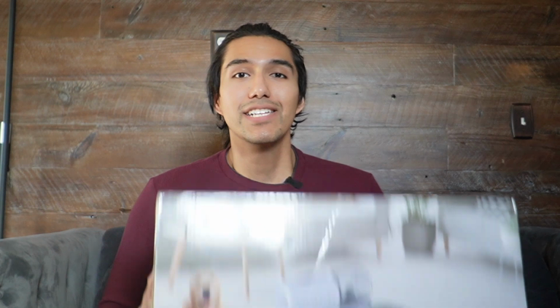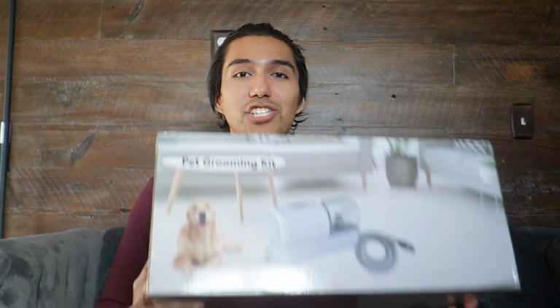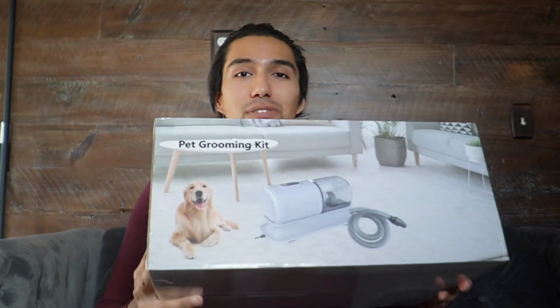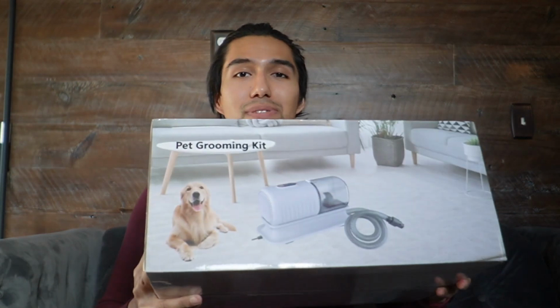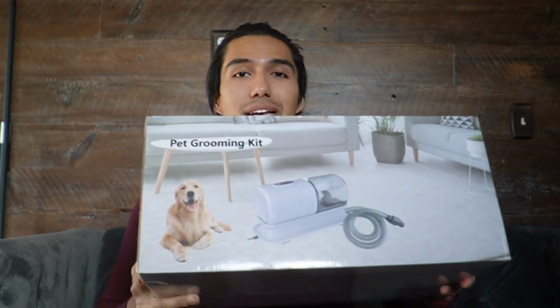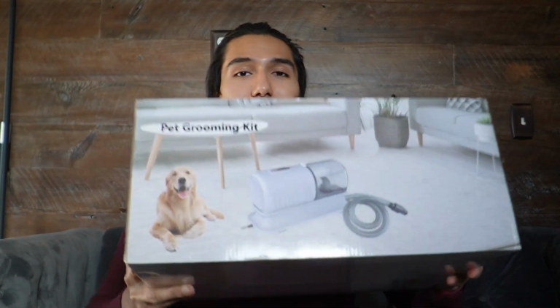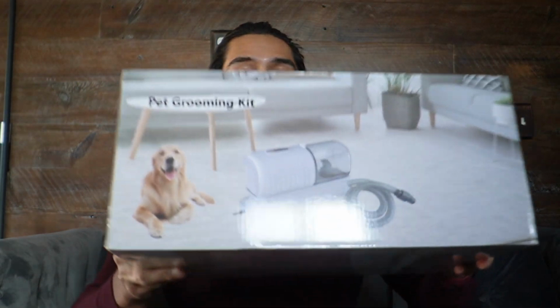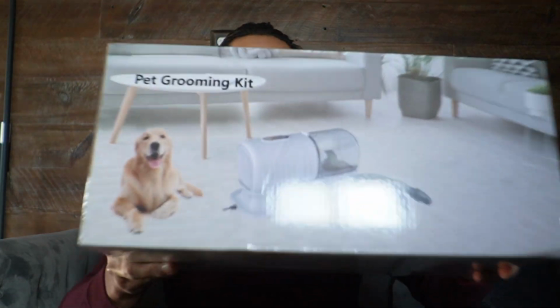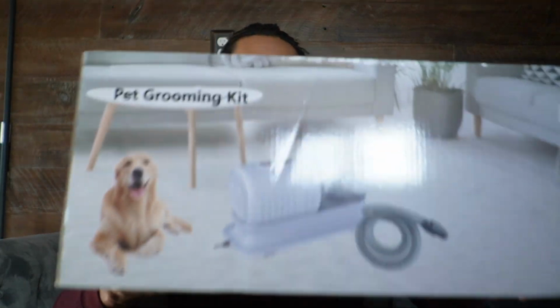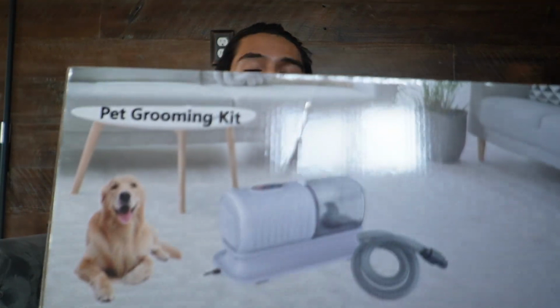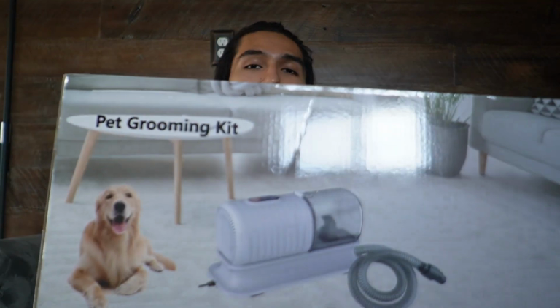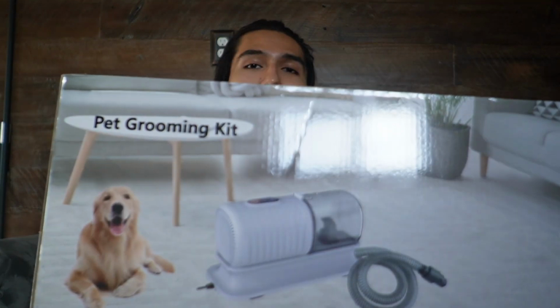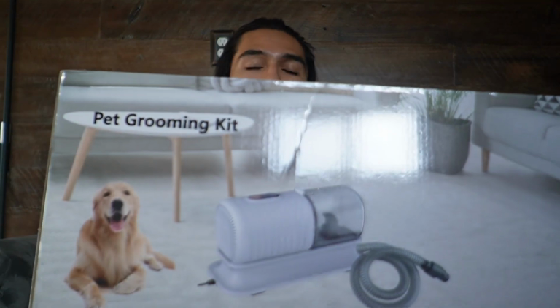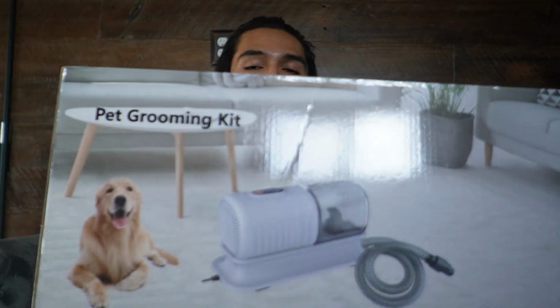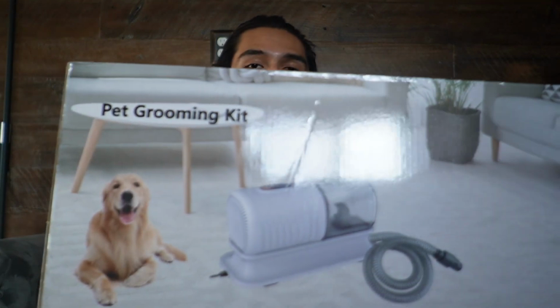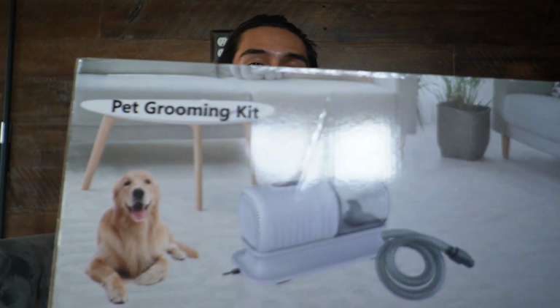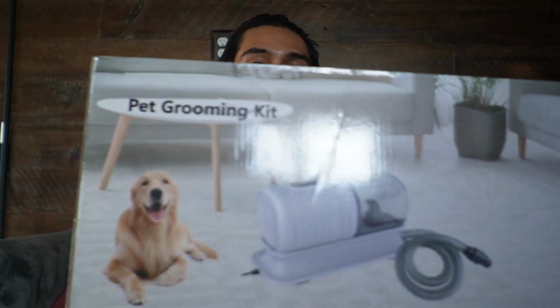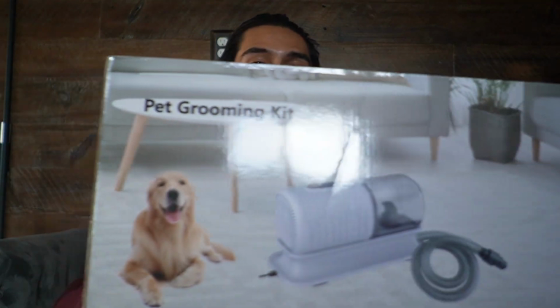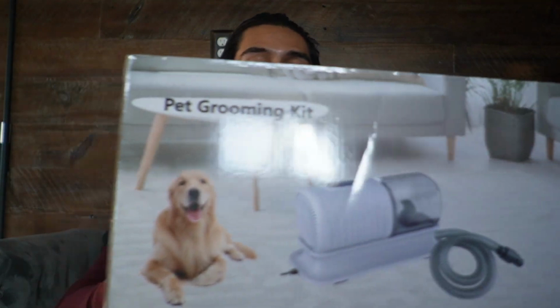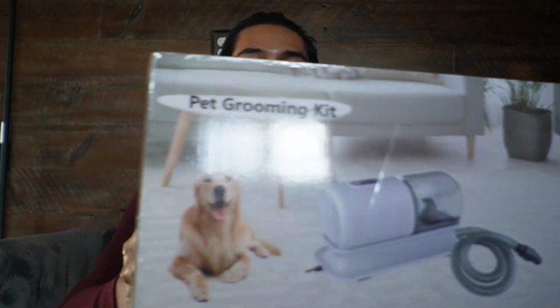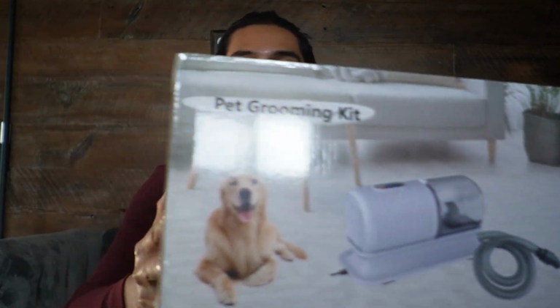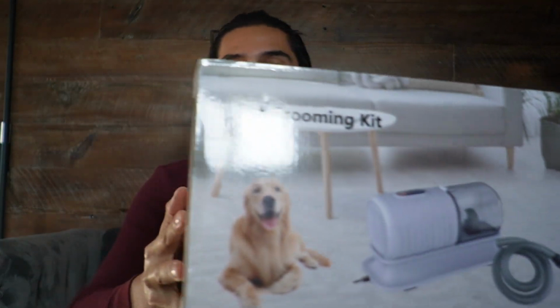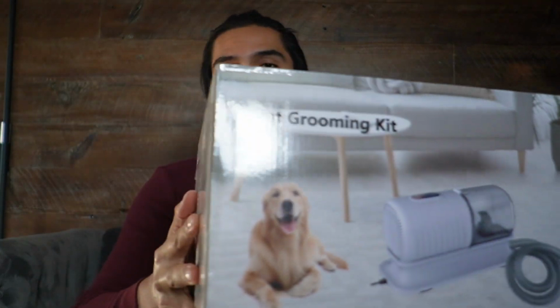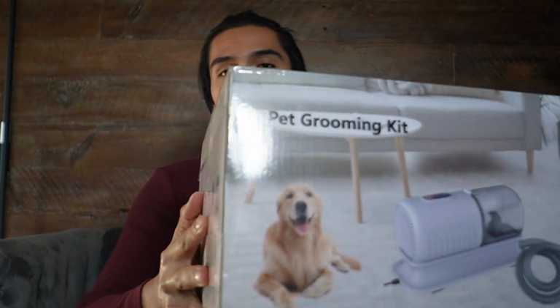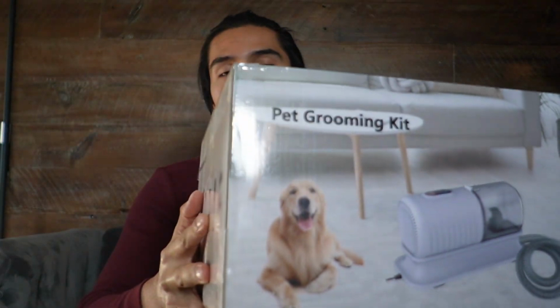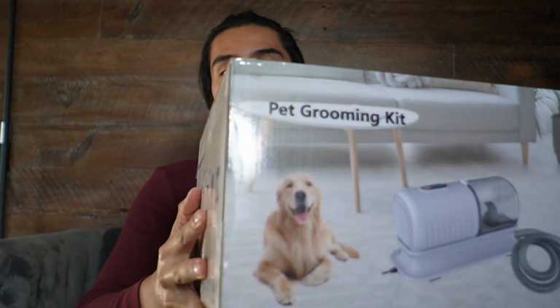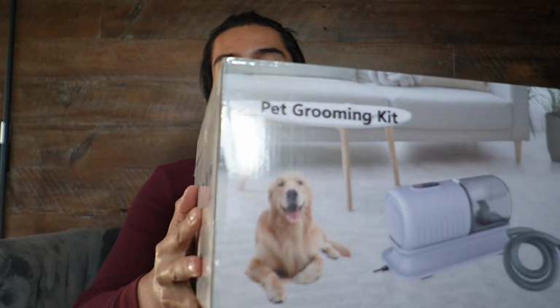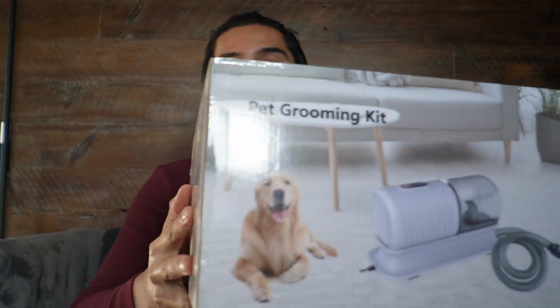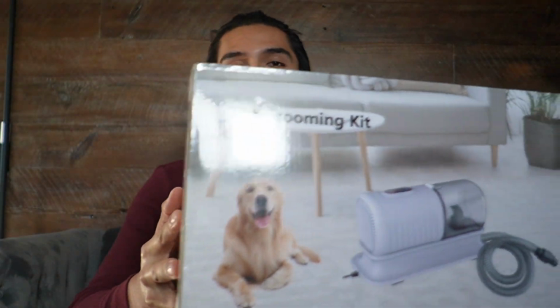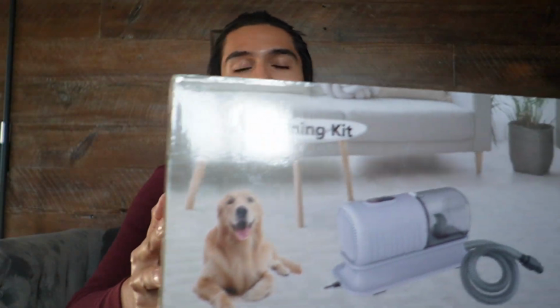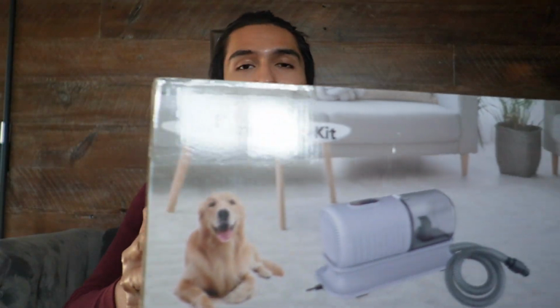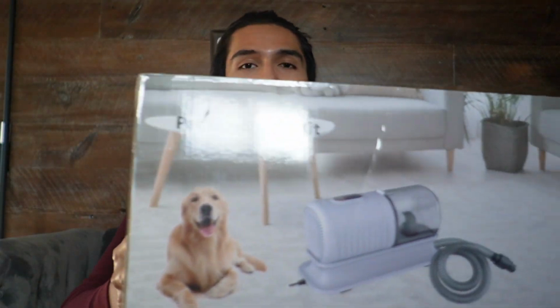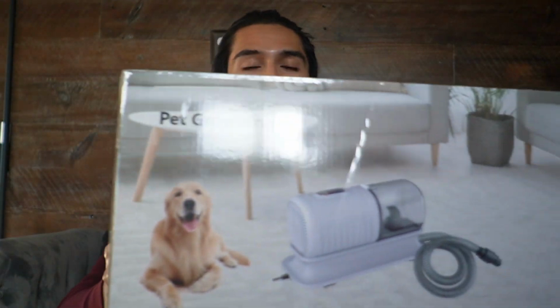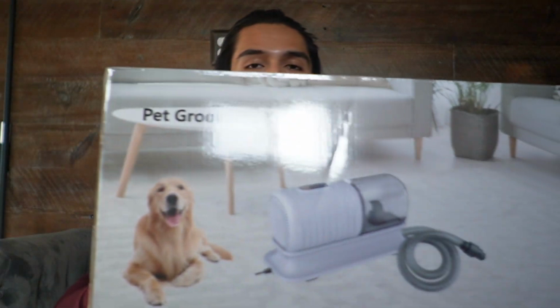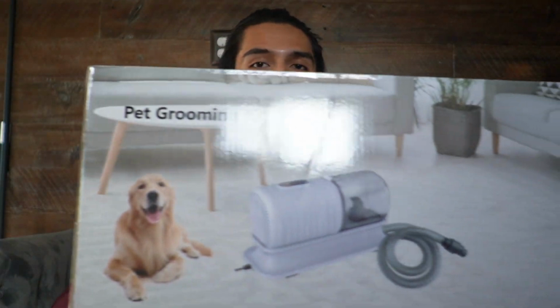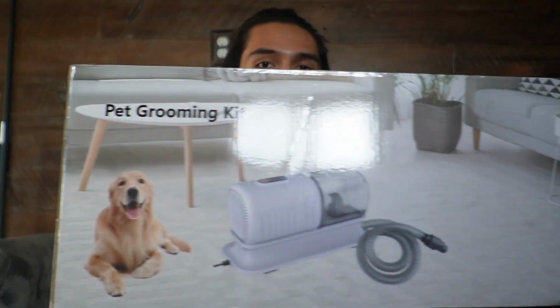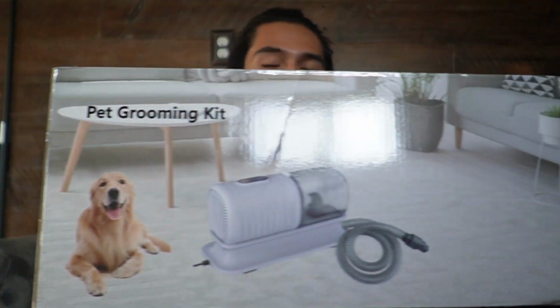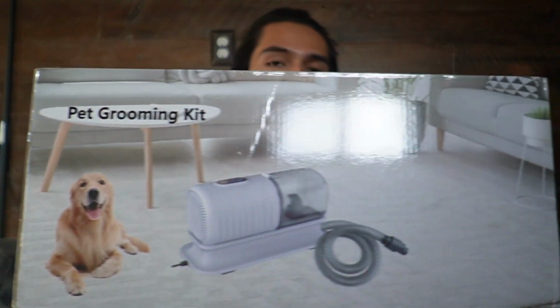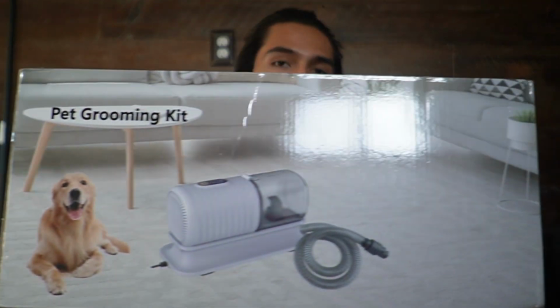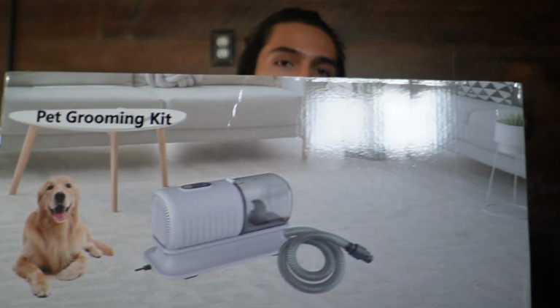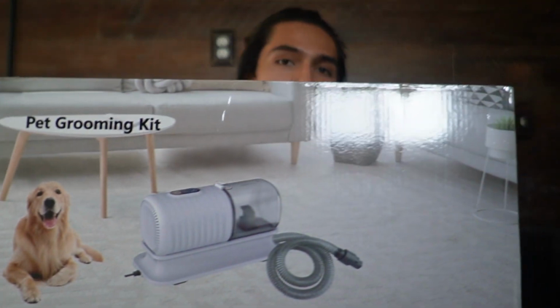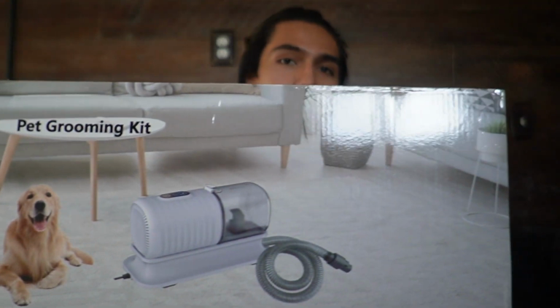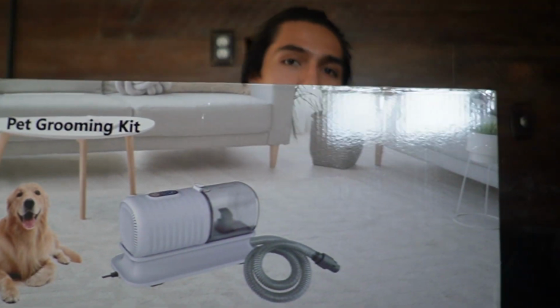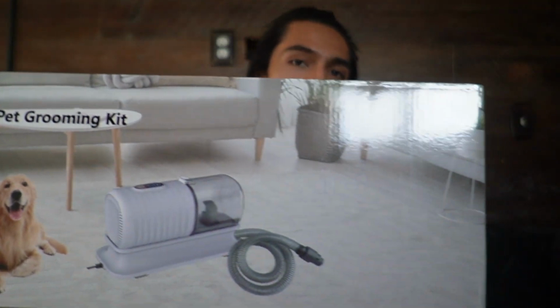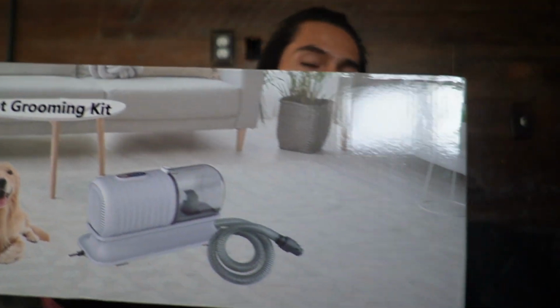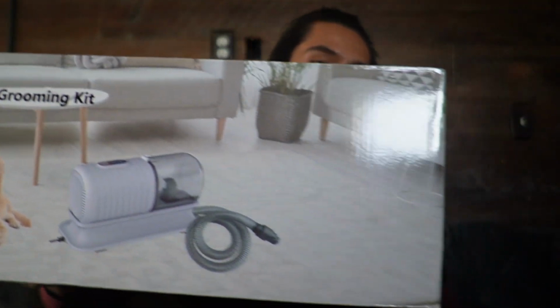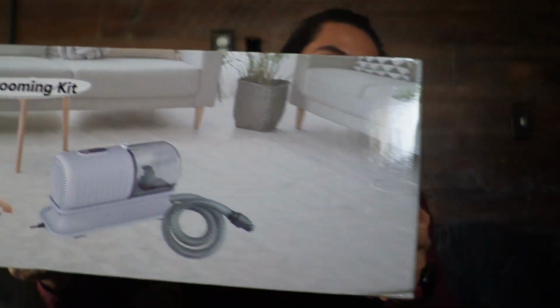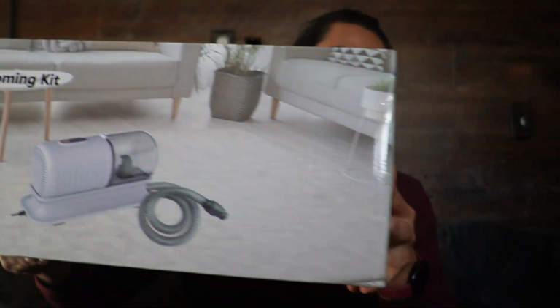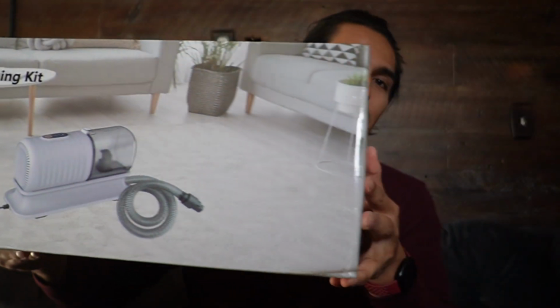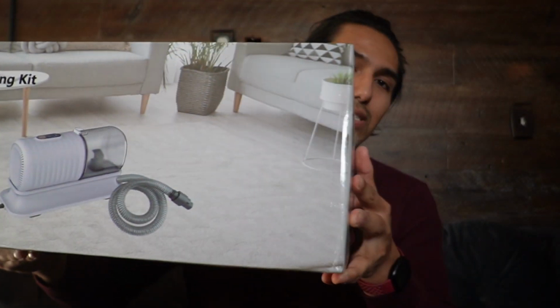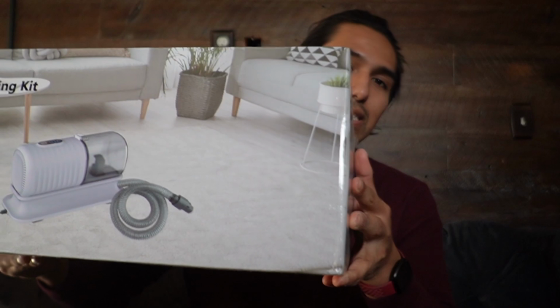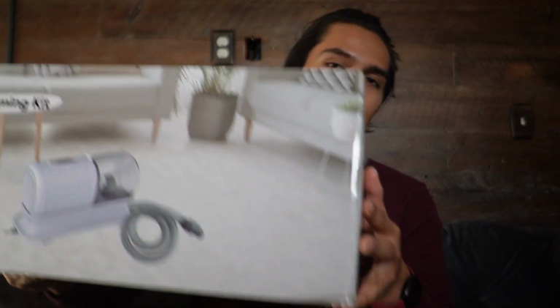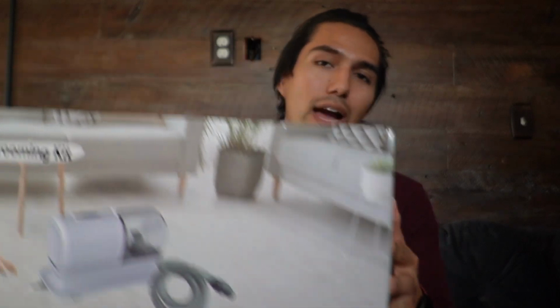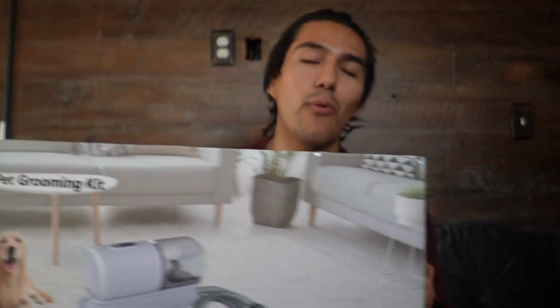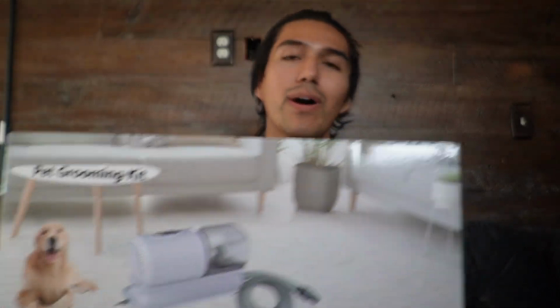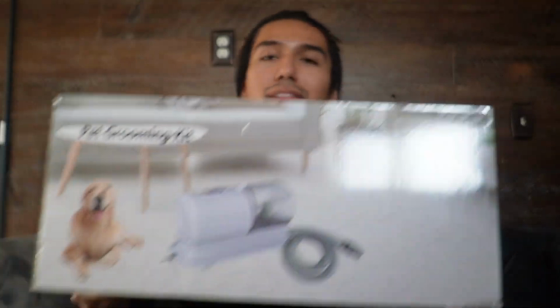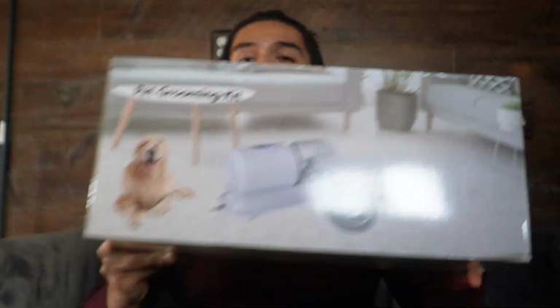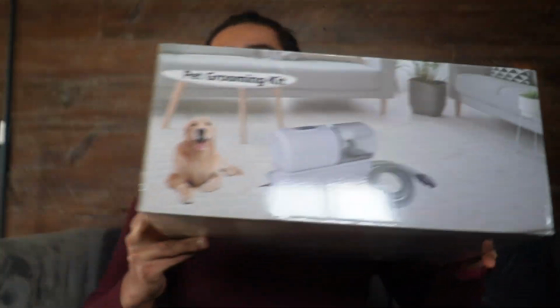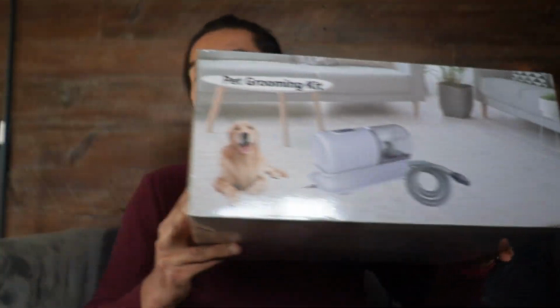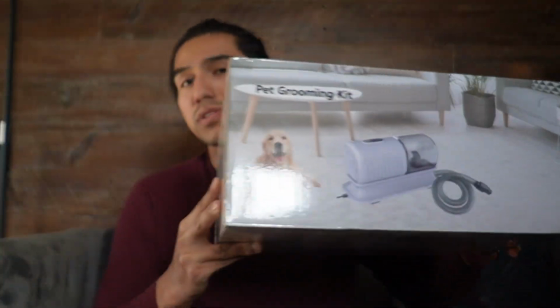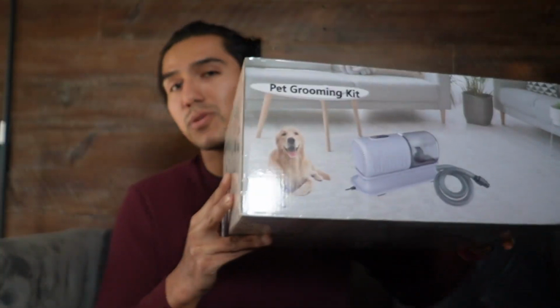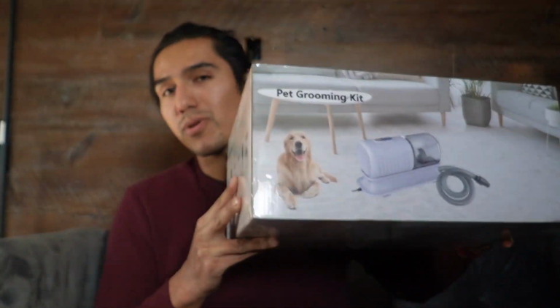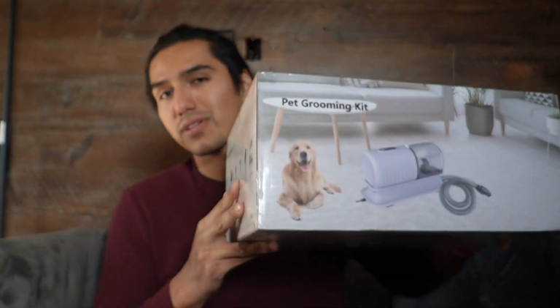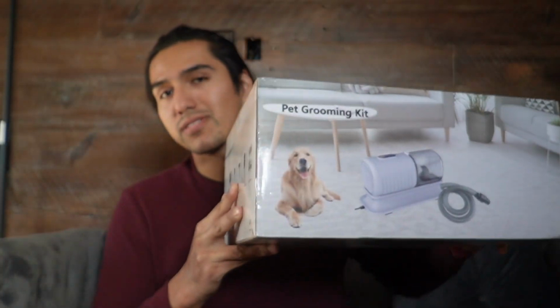Jidim sent me this pet grooming kit. So in this video, I'm going to do a quick unboxing and test it out to see how well this really works.